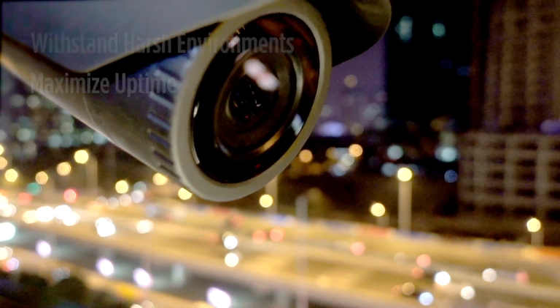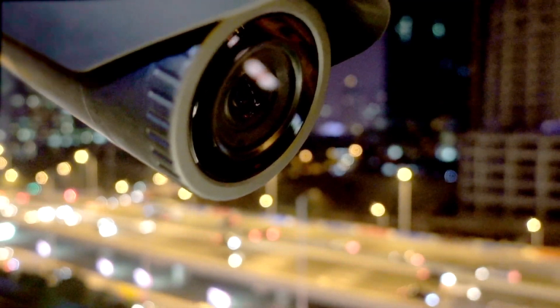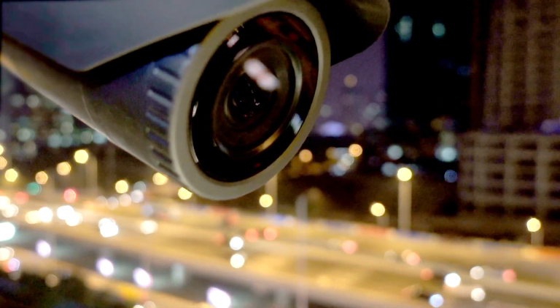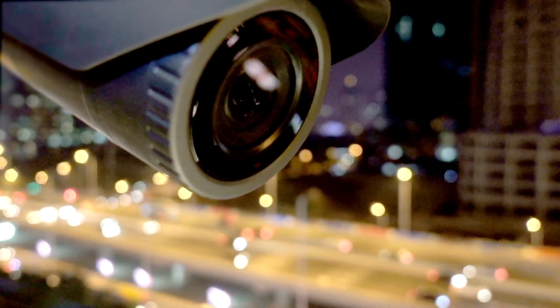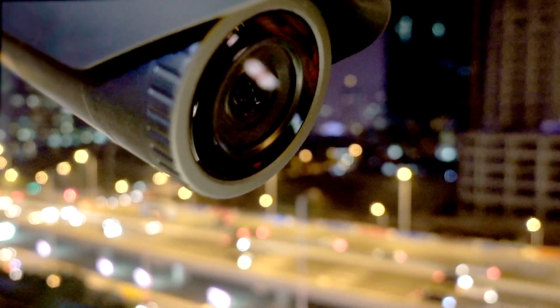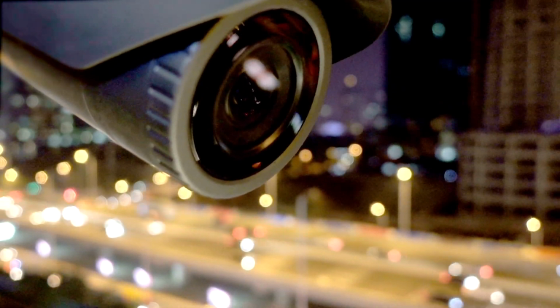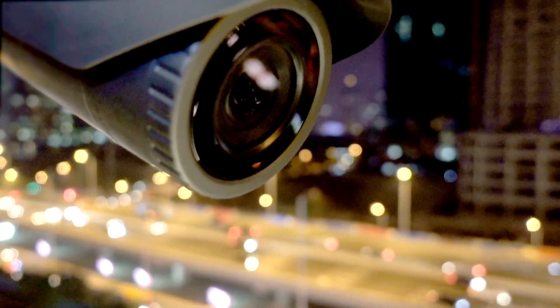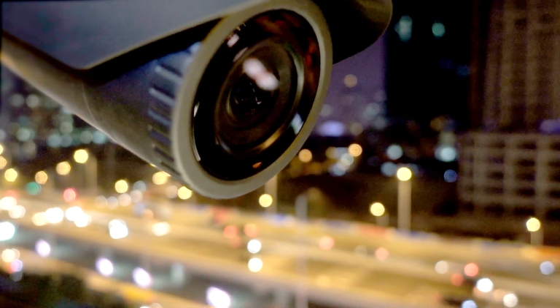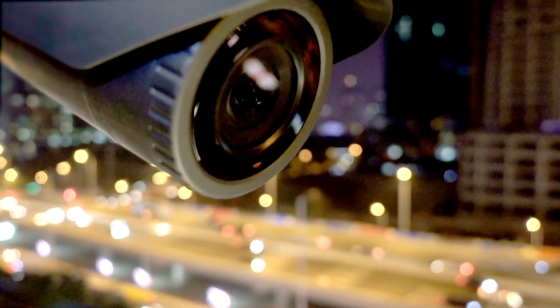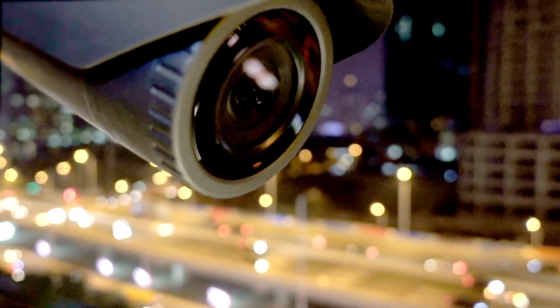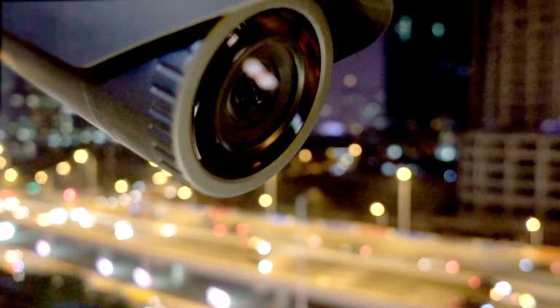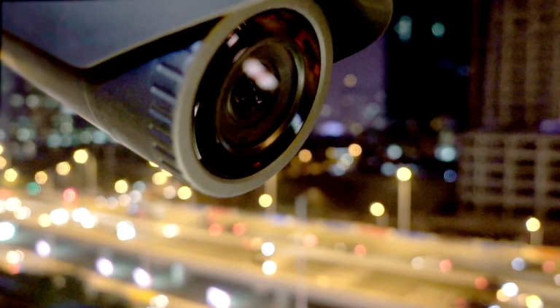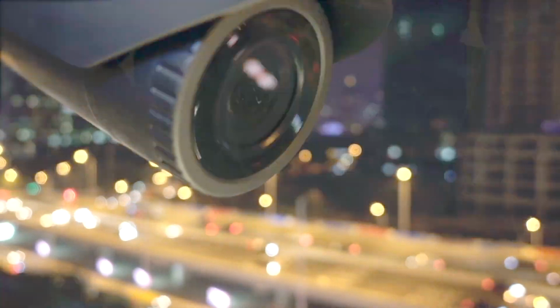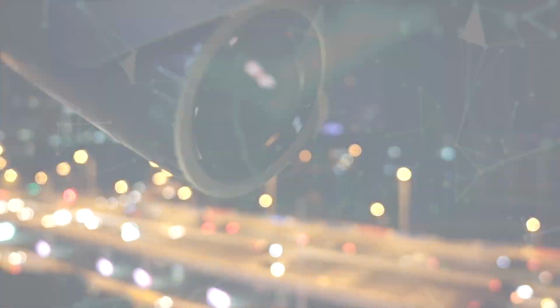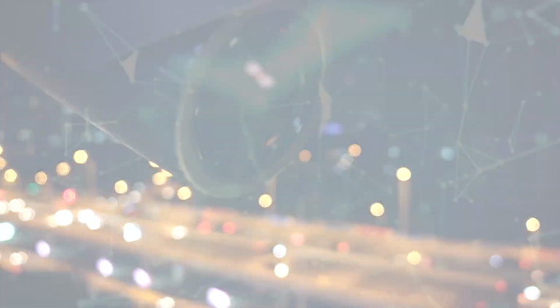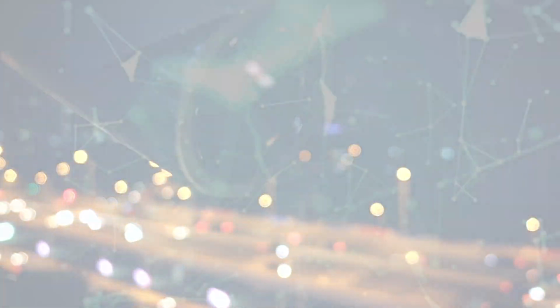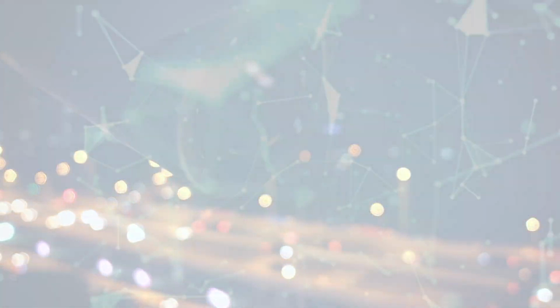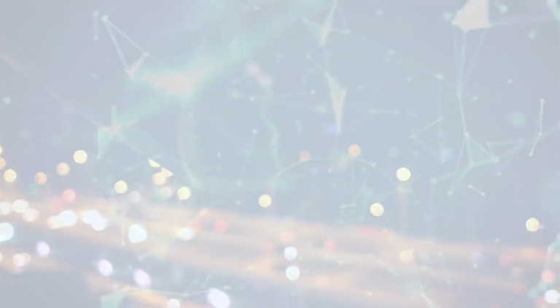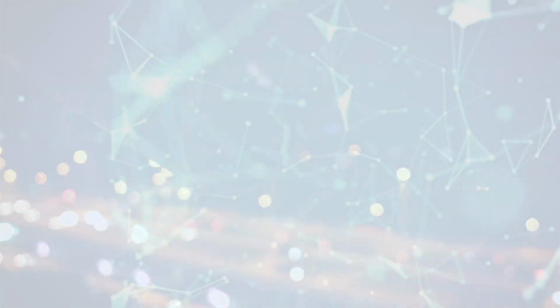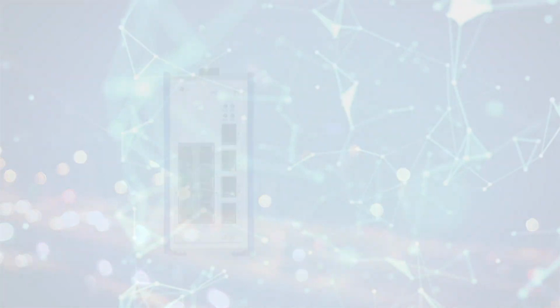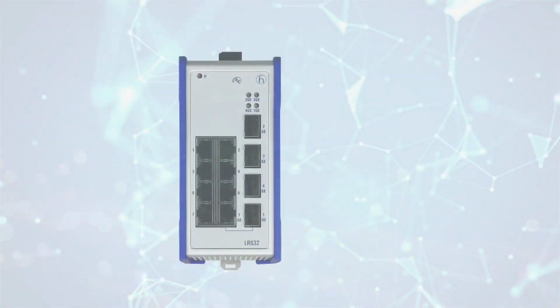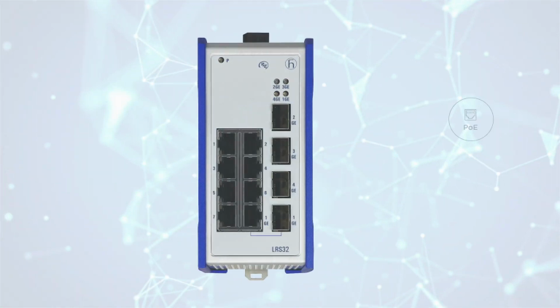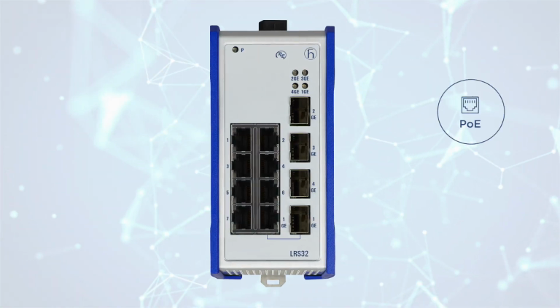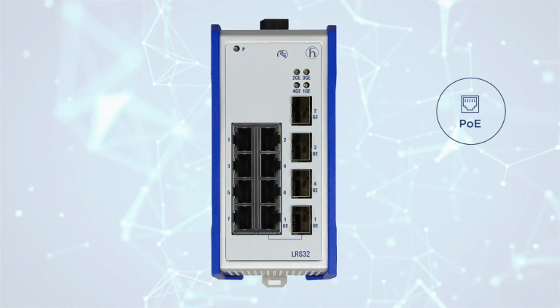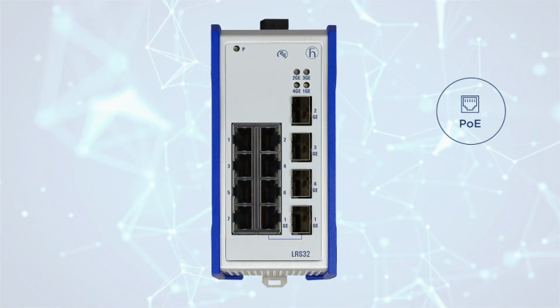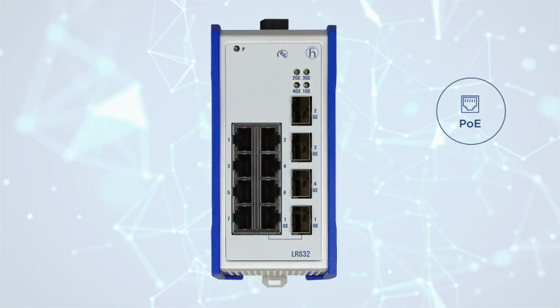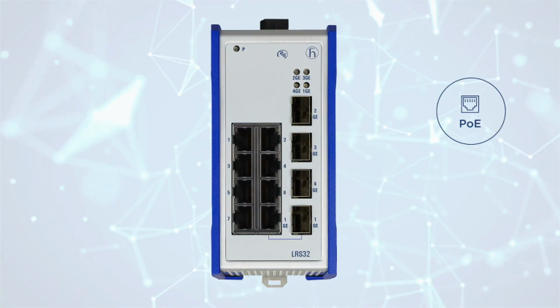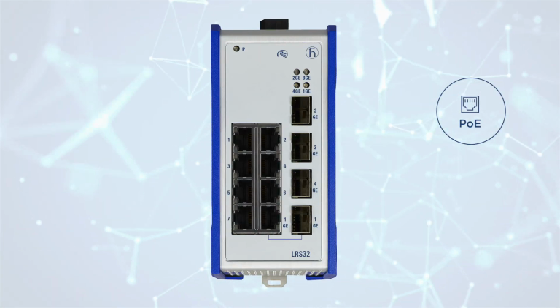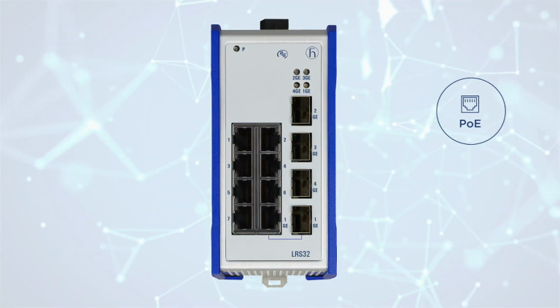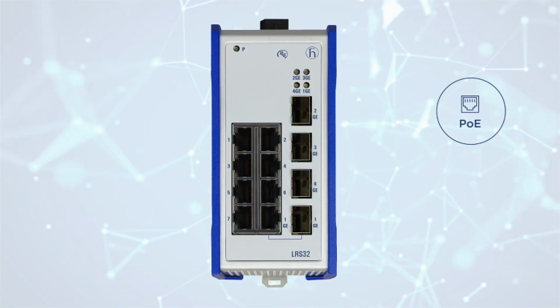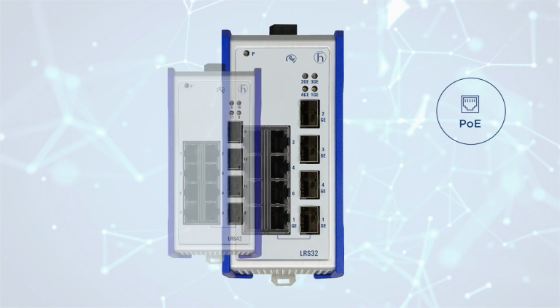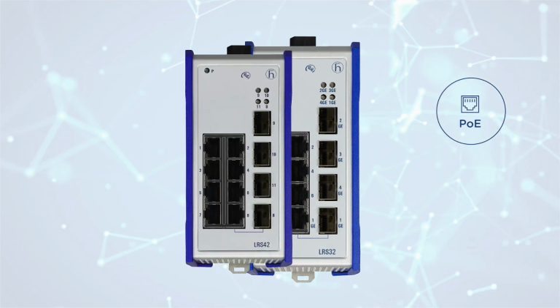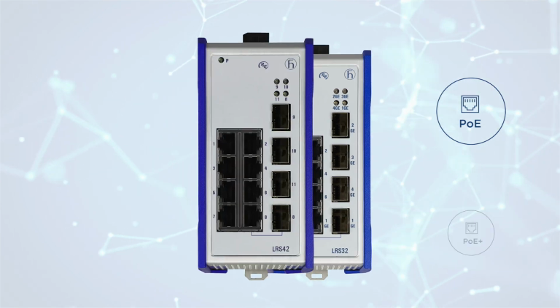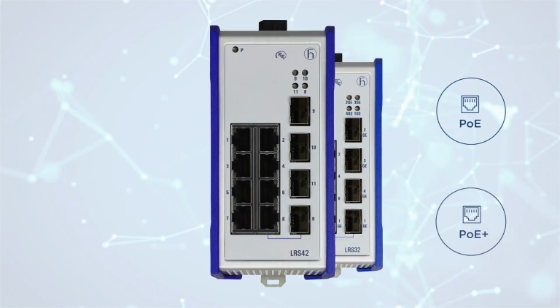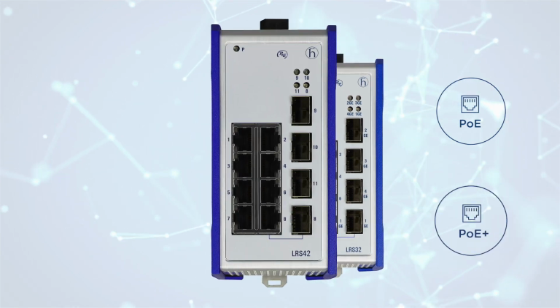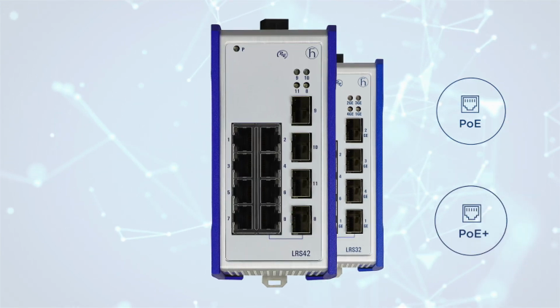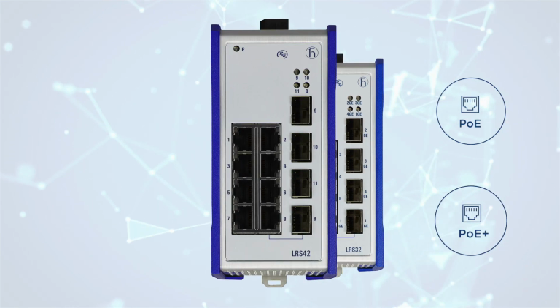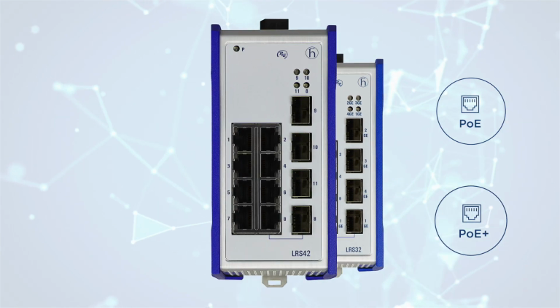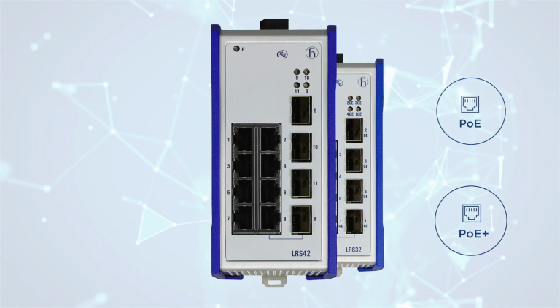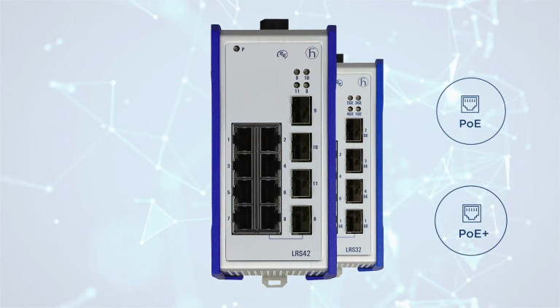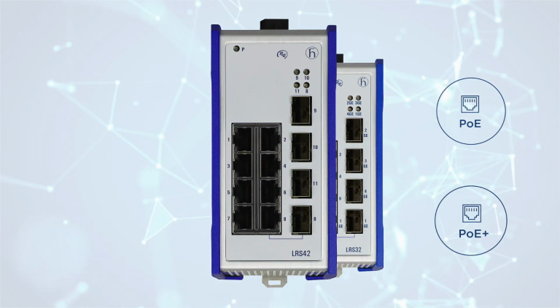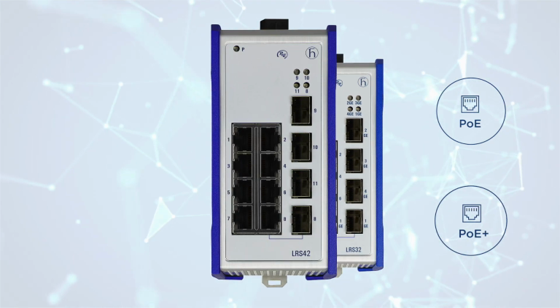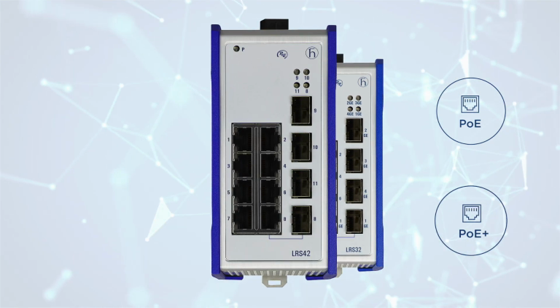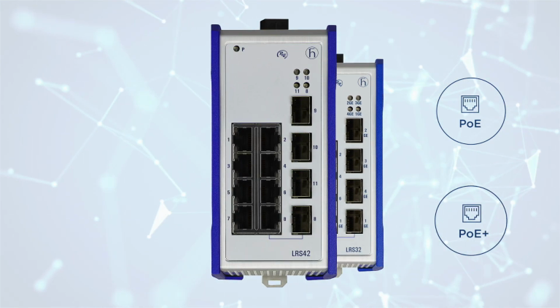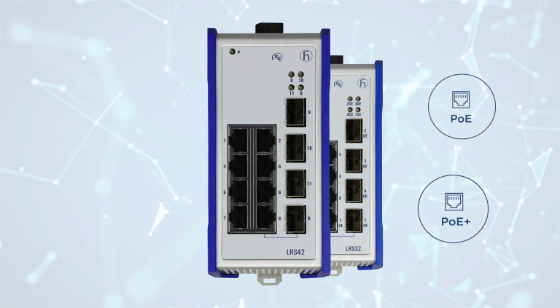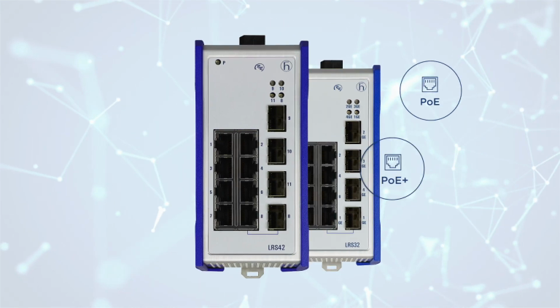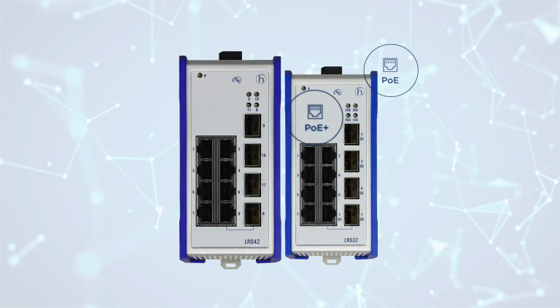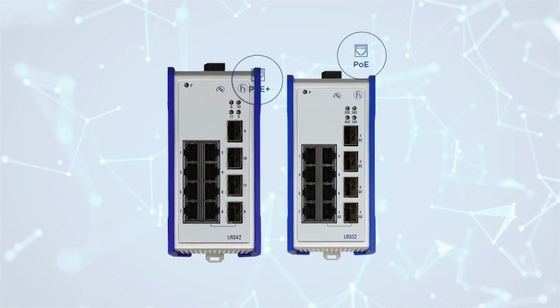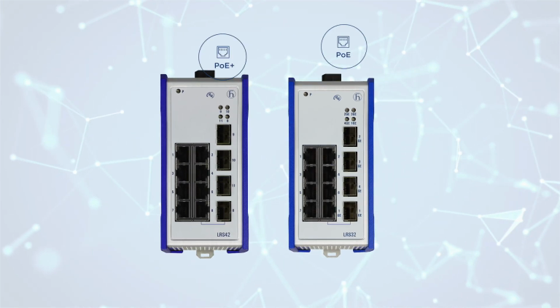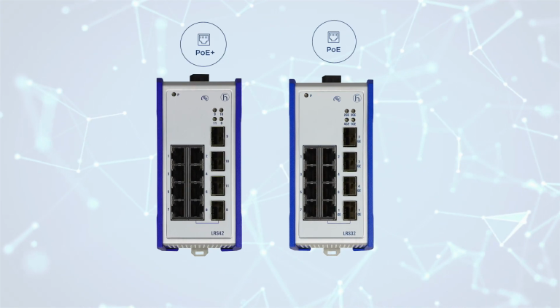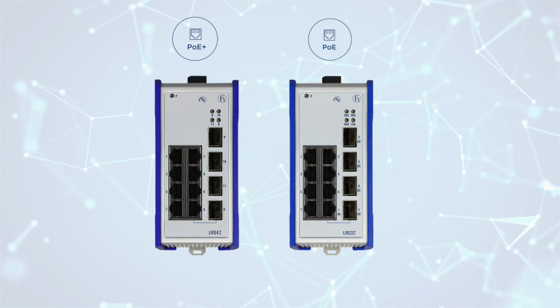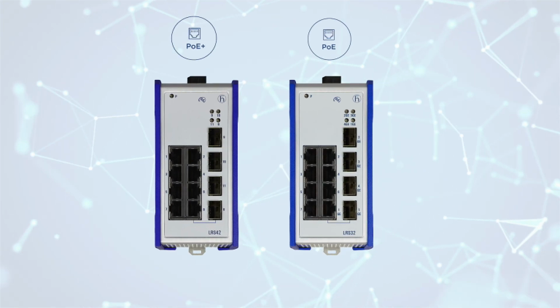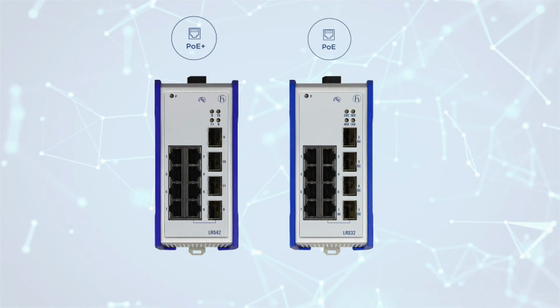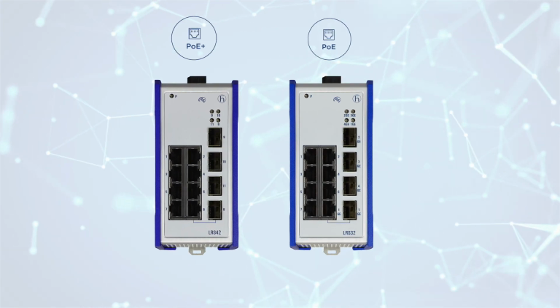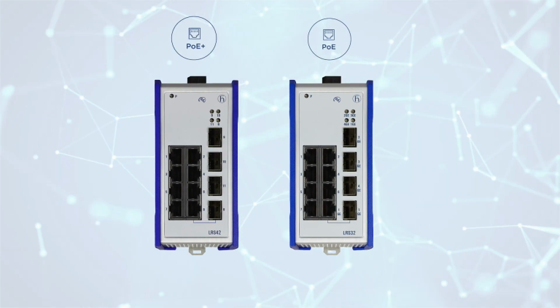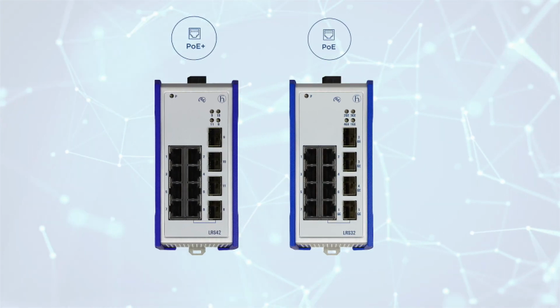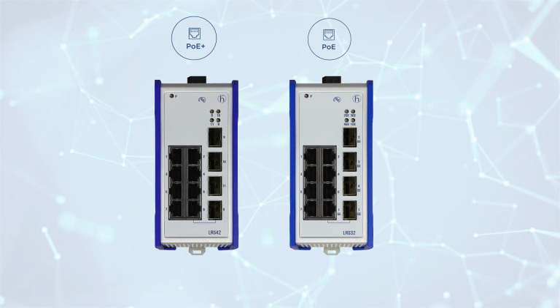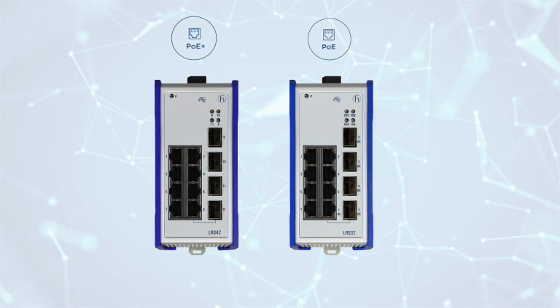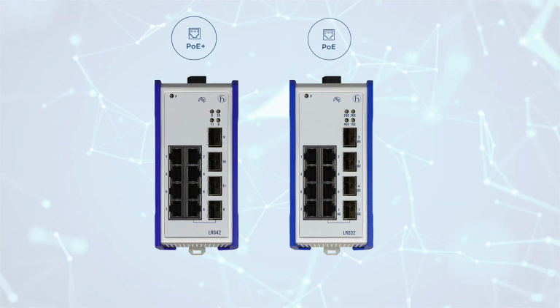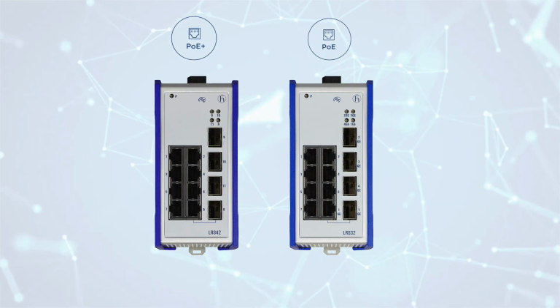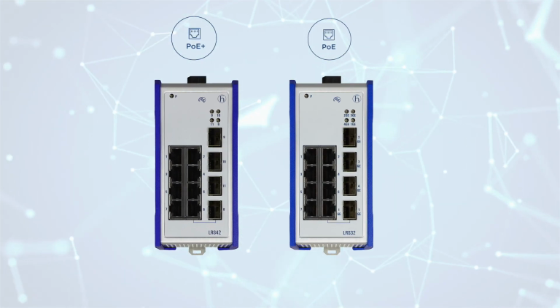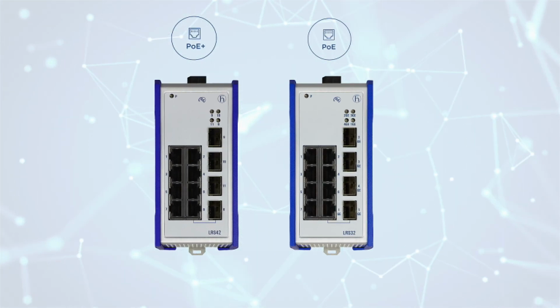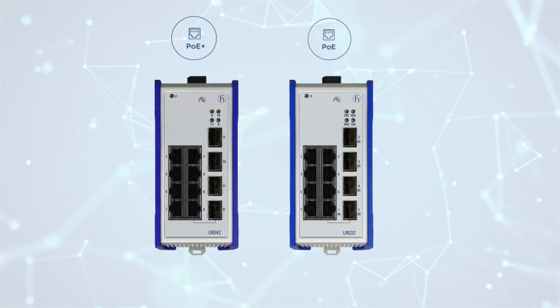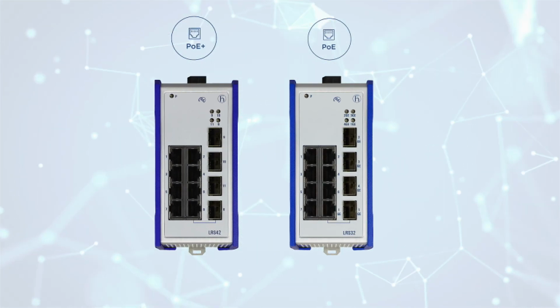Plus, Hirschman Lemur switches offer PoE and PoE Plus options, making it easy to power any device.